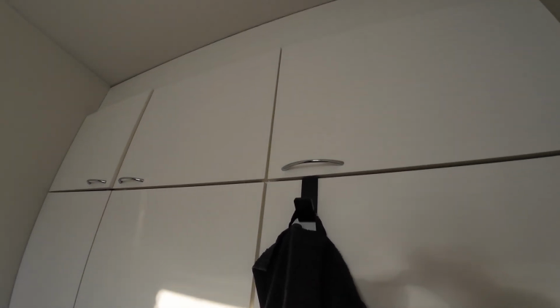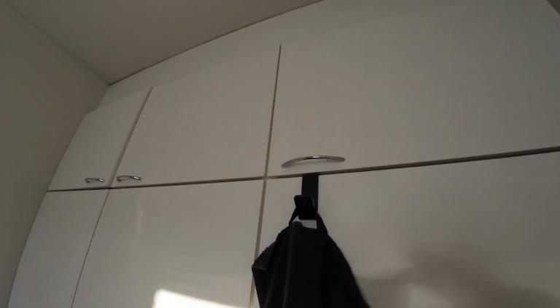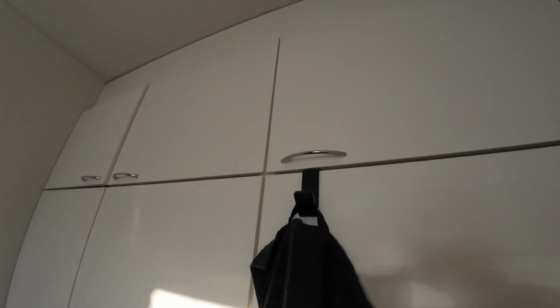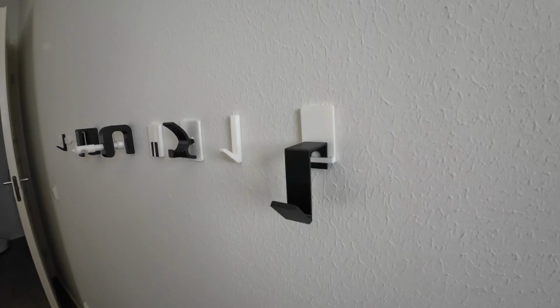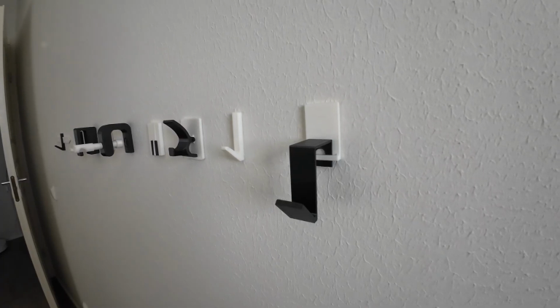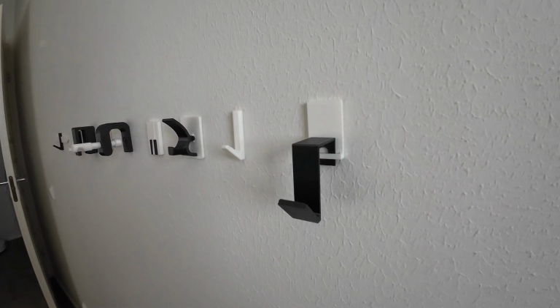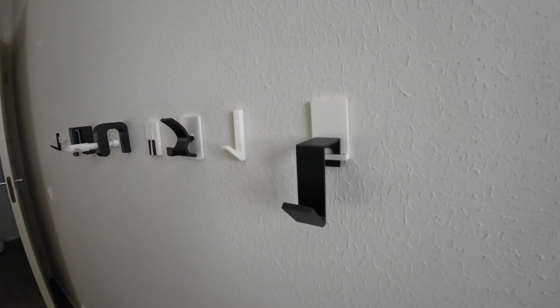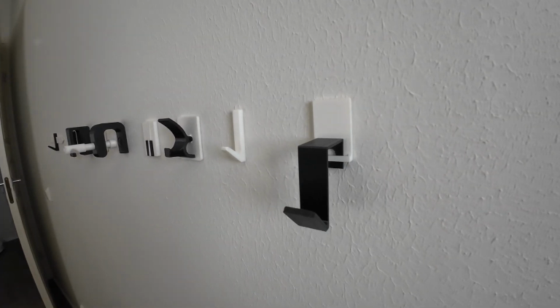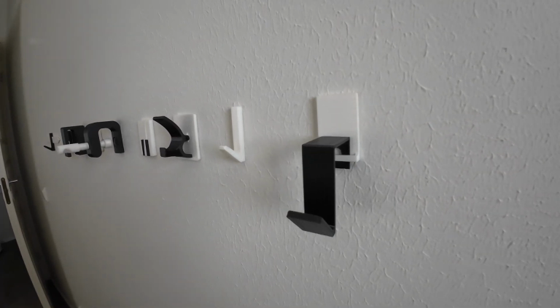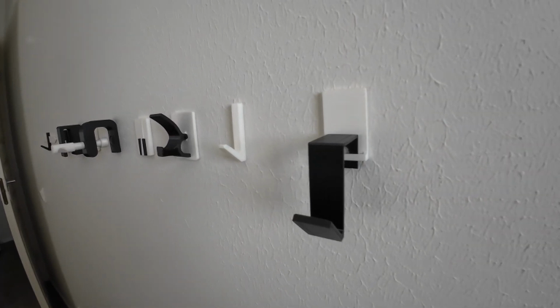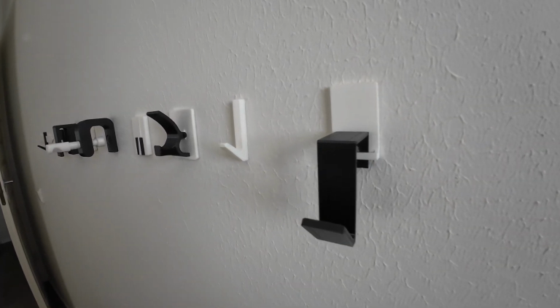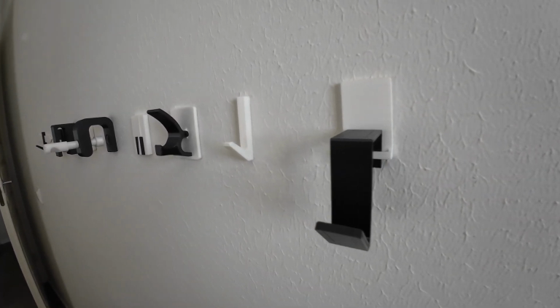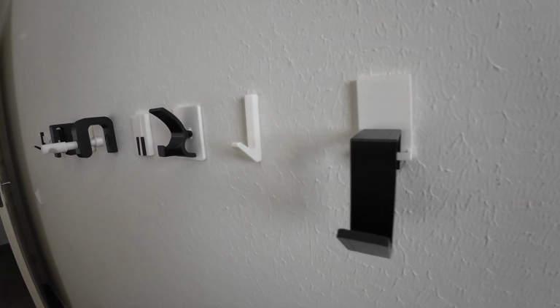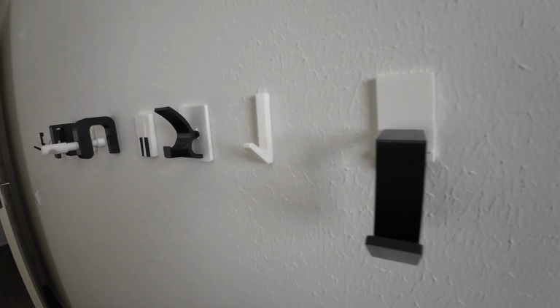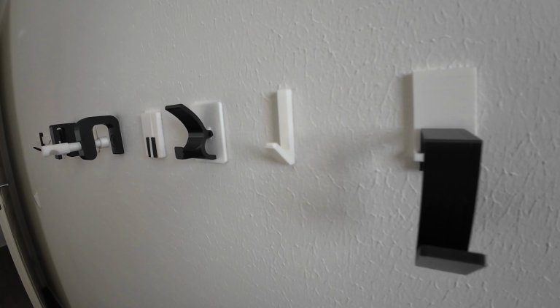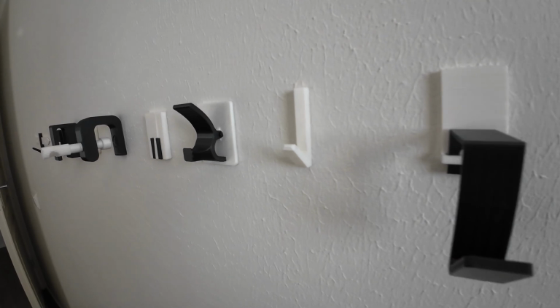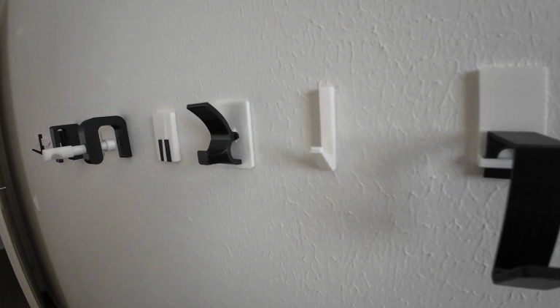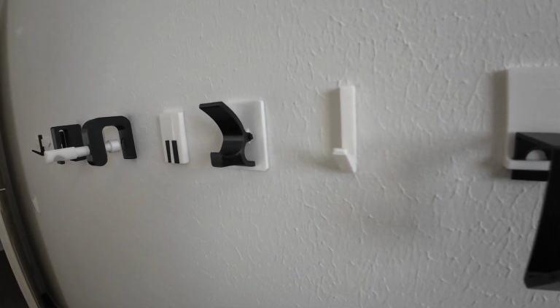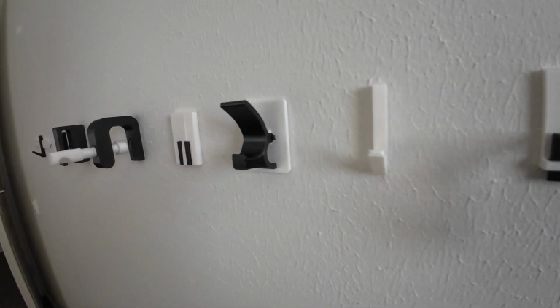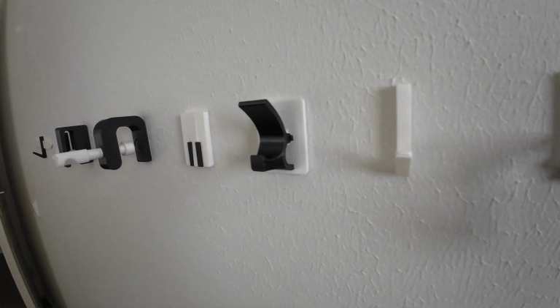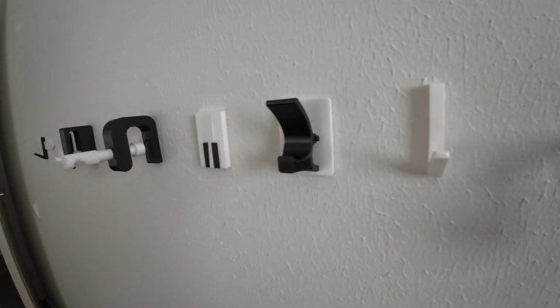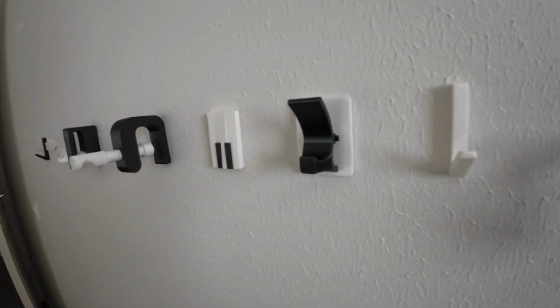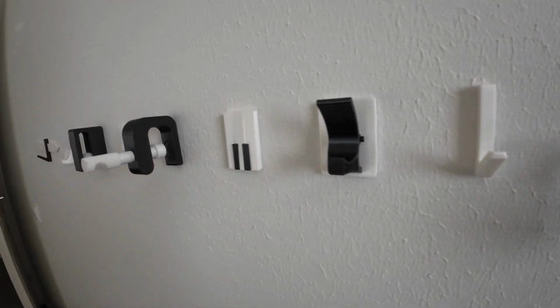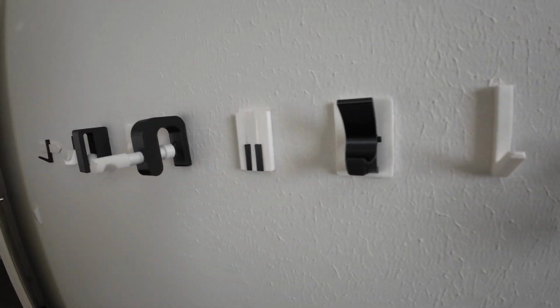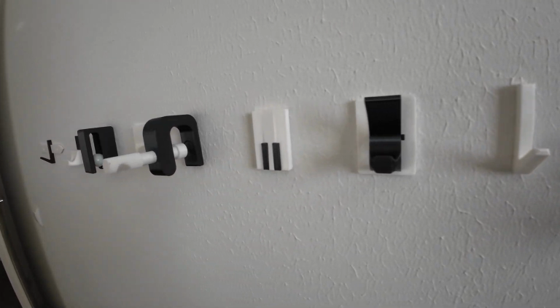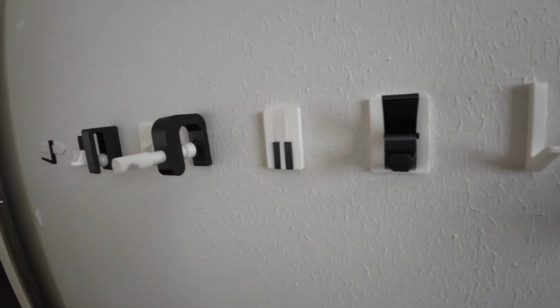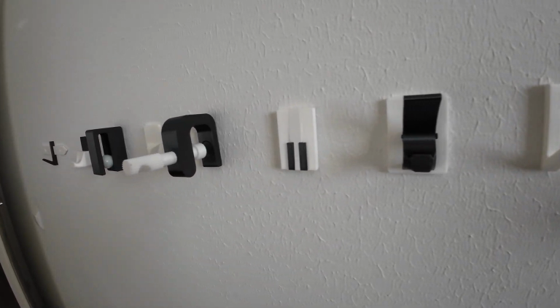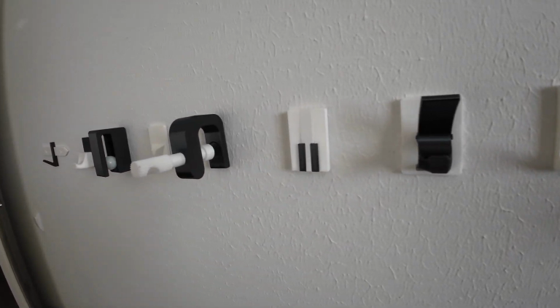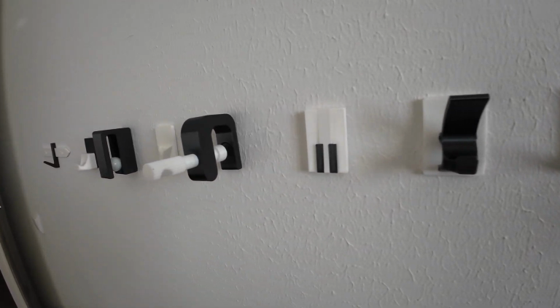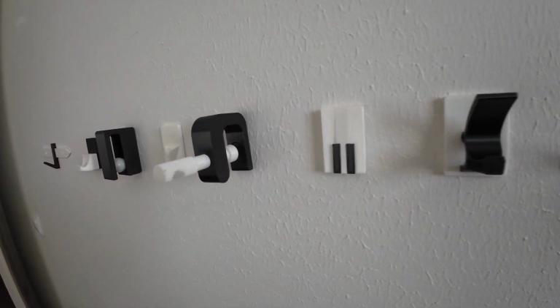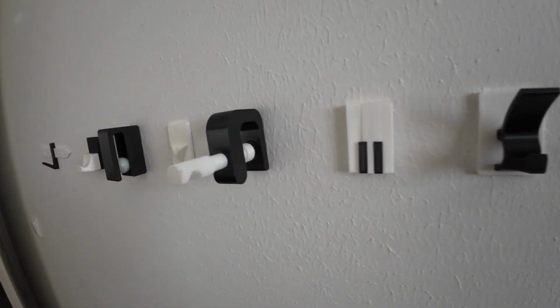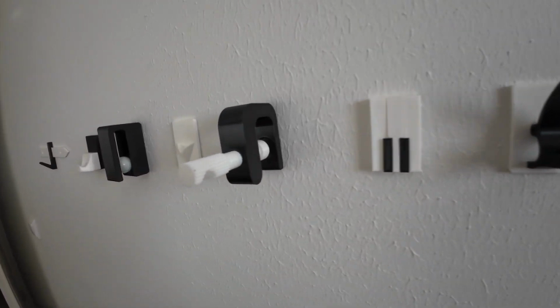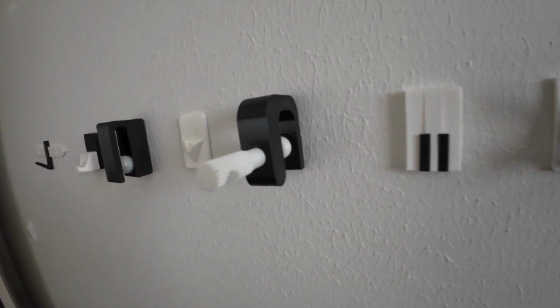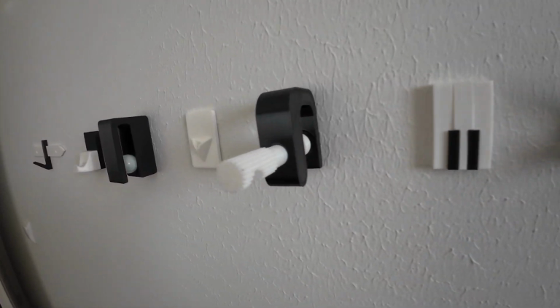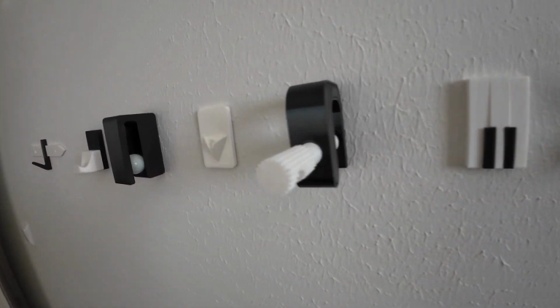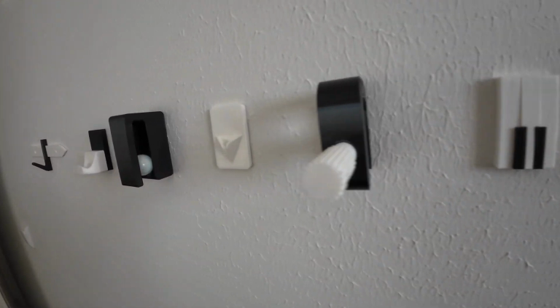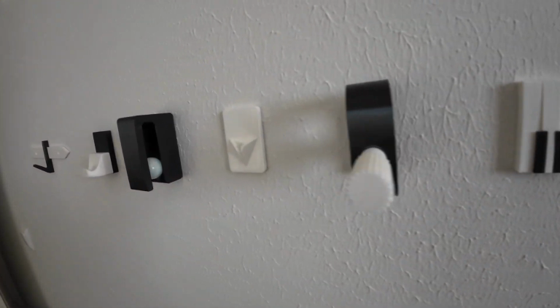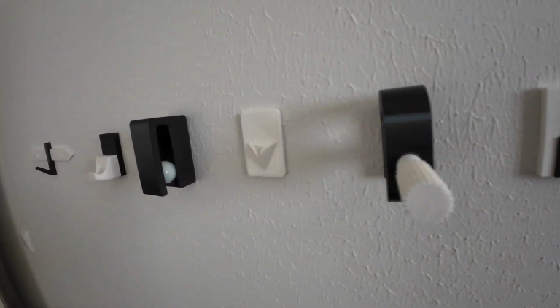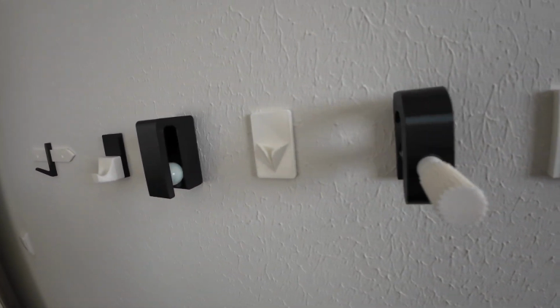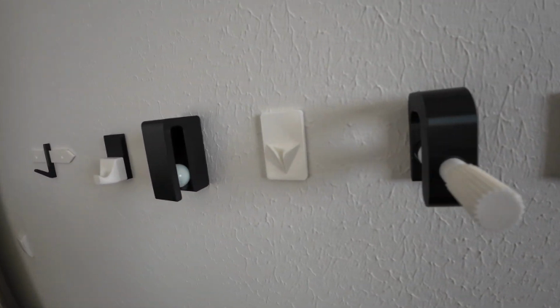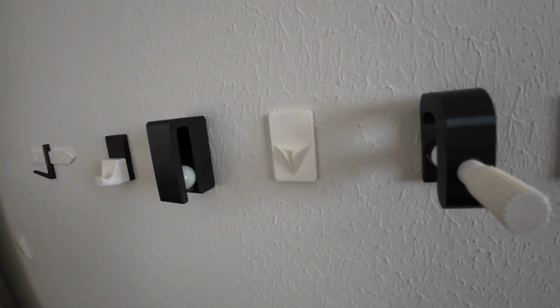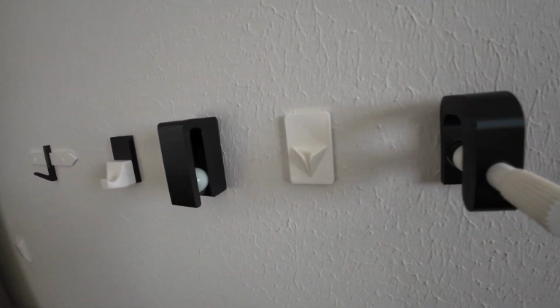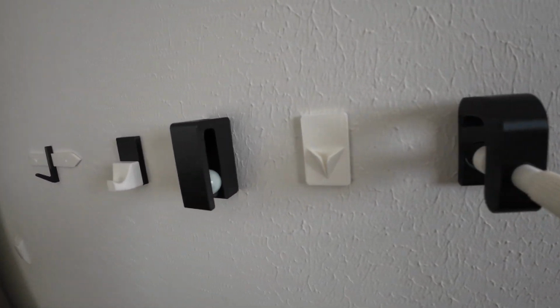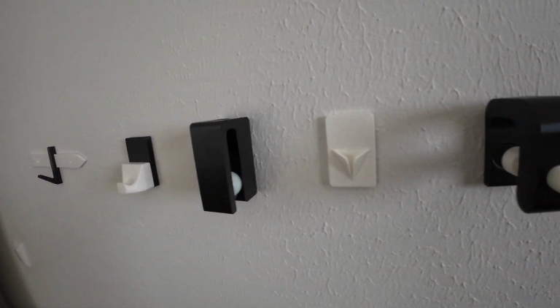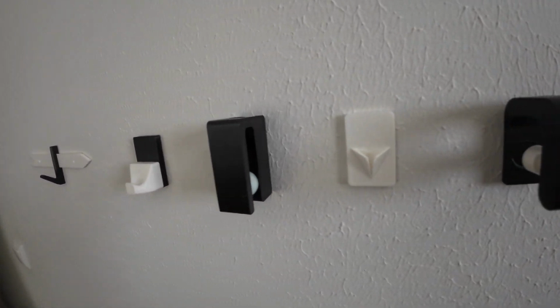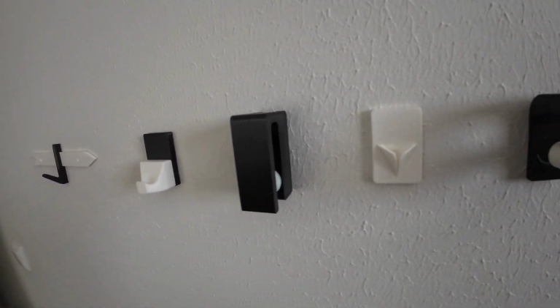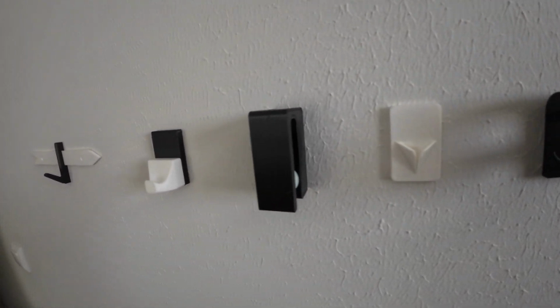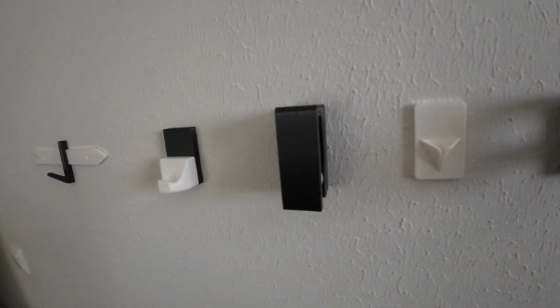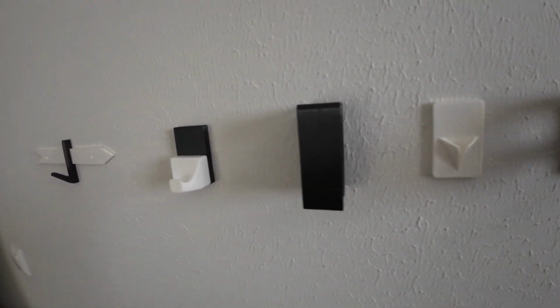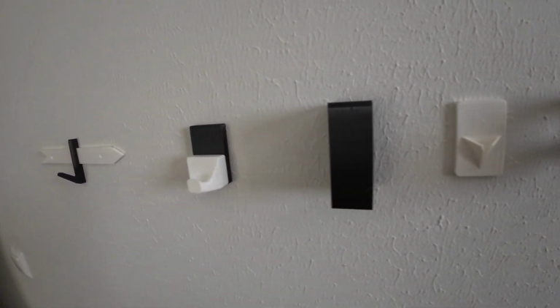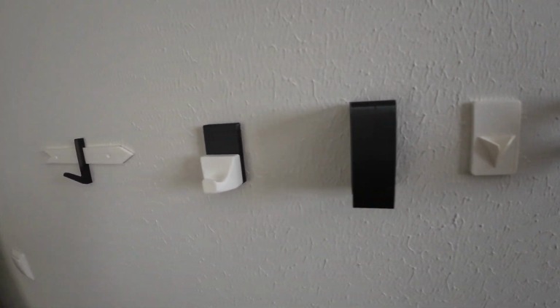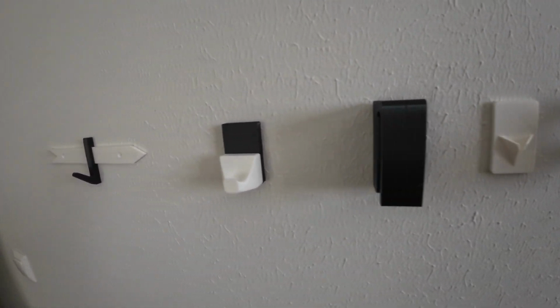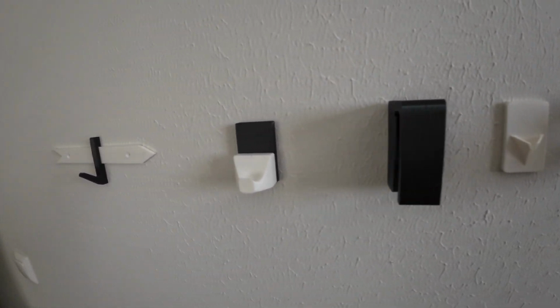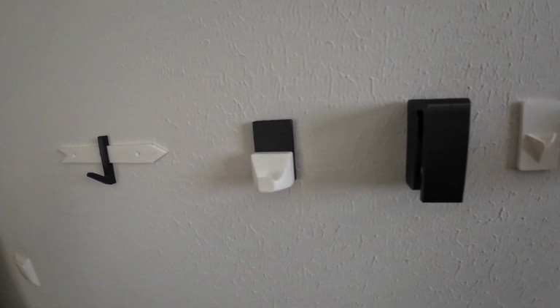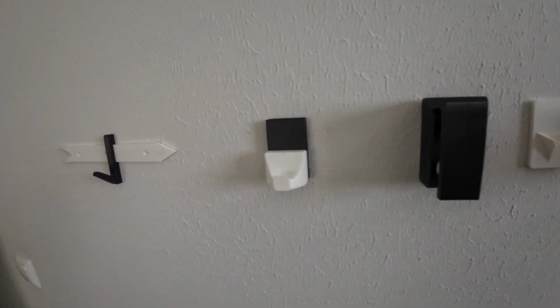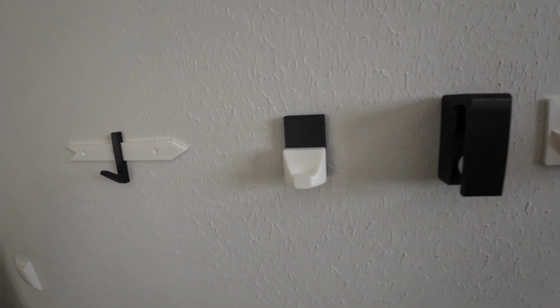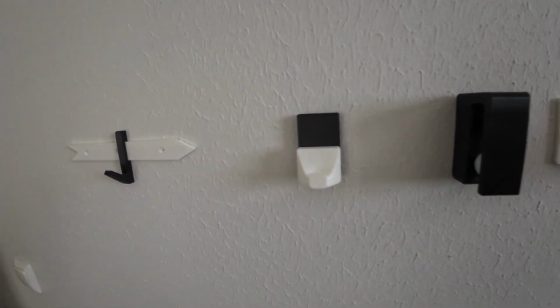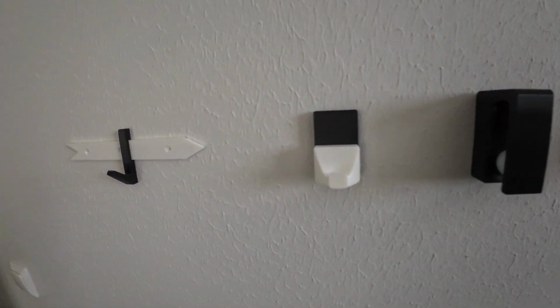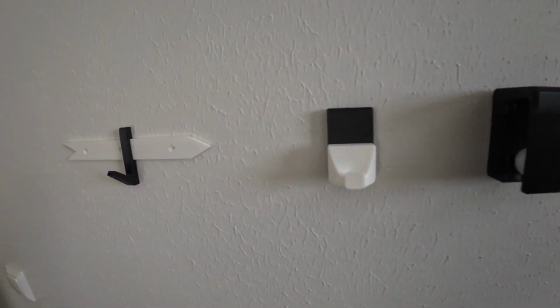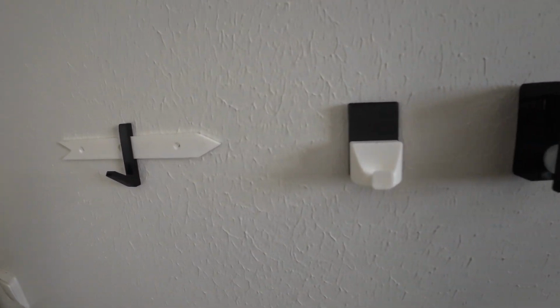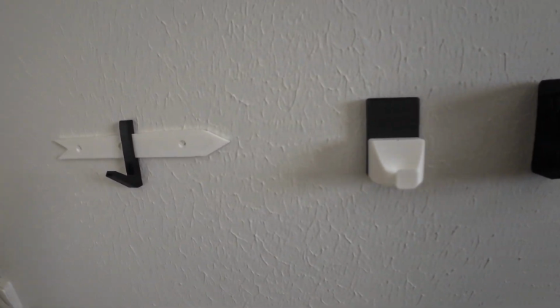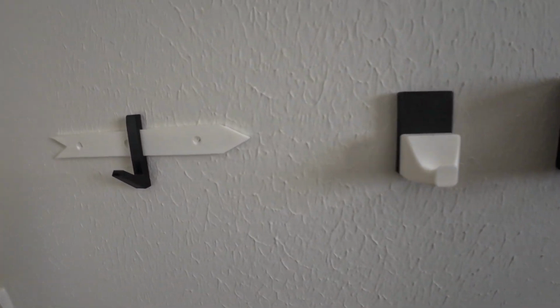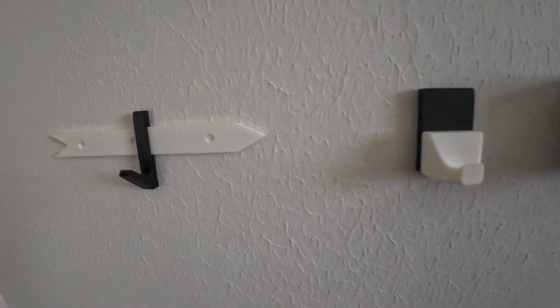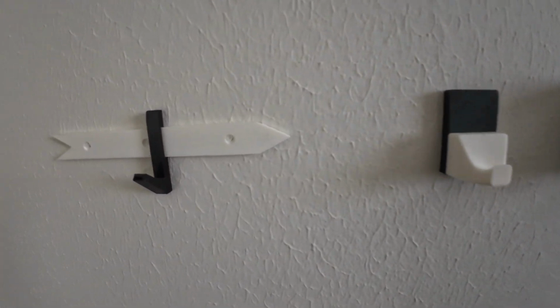I know there are a lot of different kinds of hooks — I tried to show you some of them. I hope this video will help you. See you again, thank you.